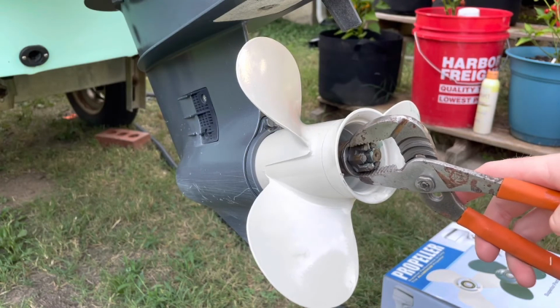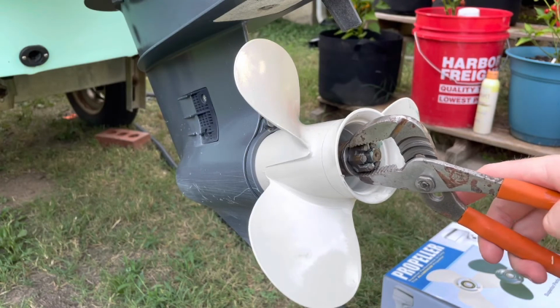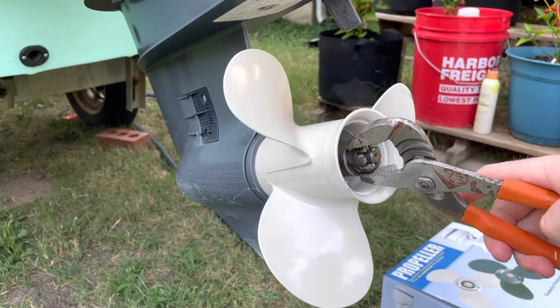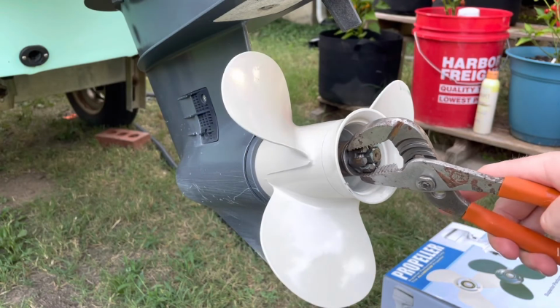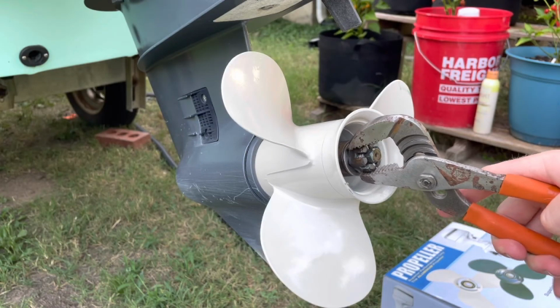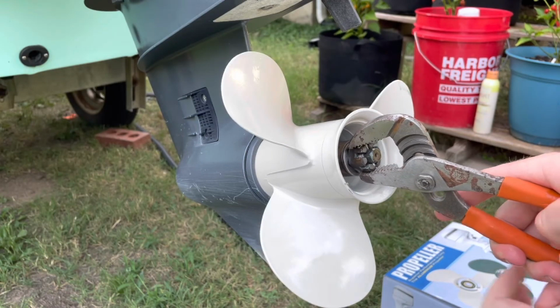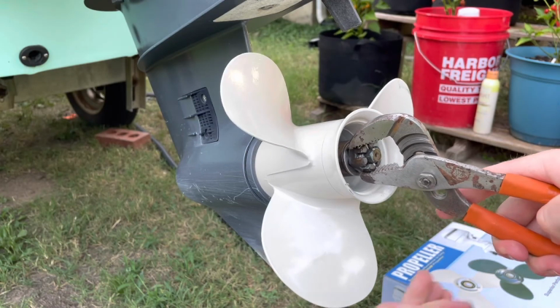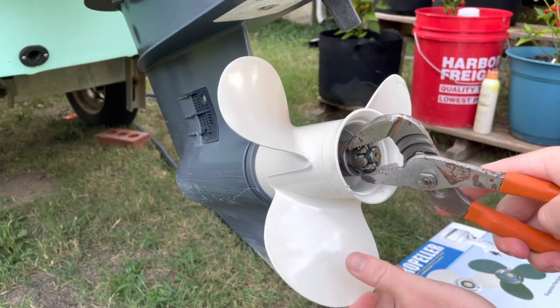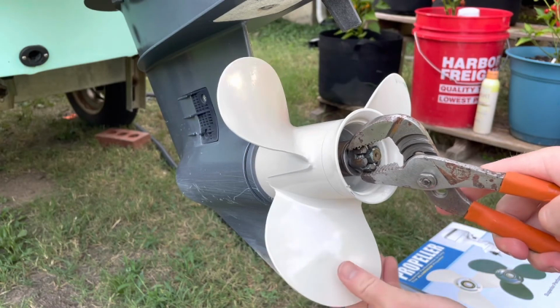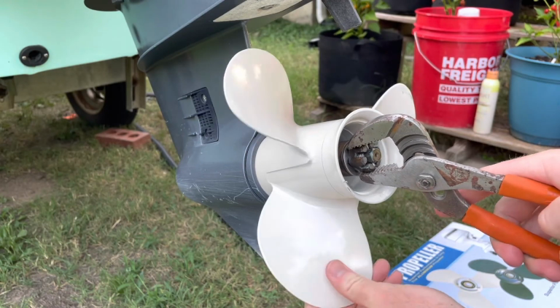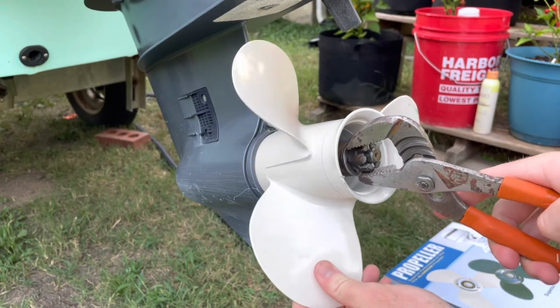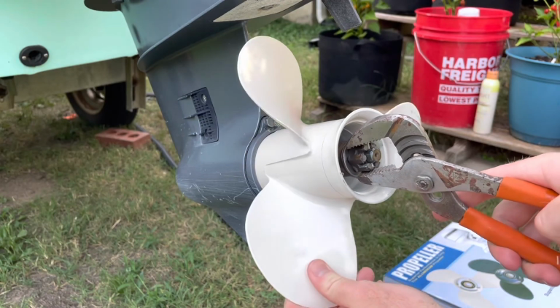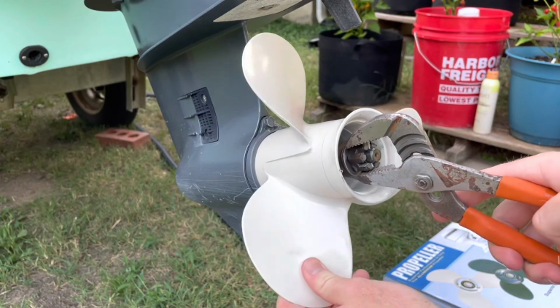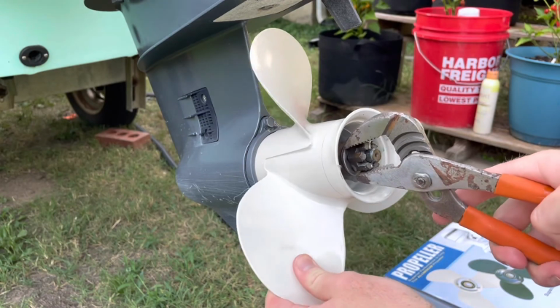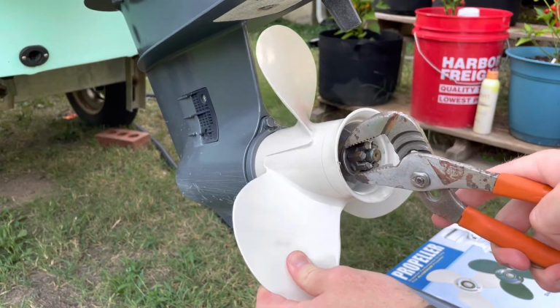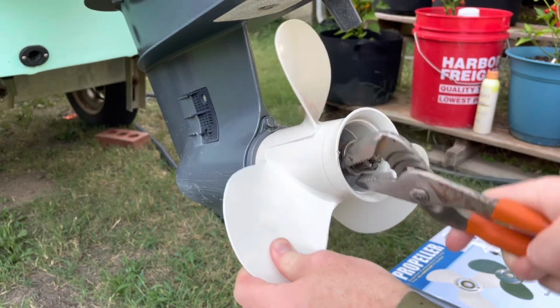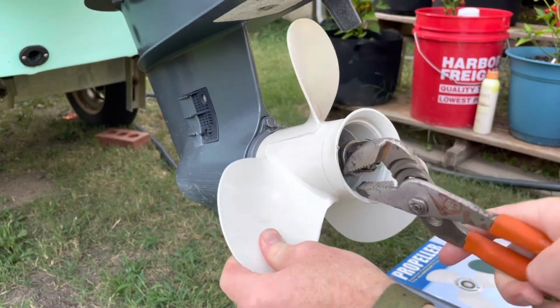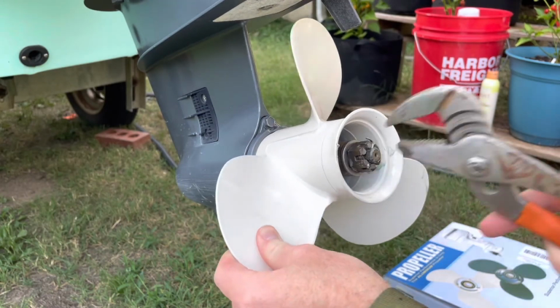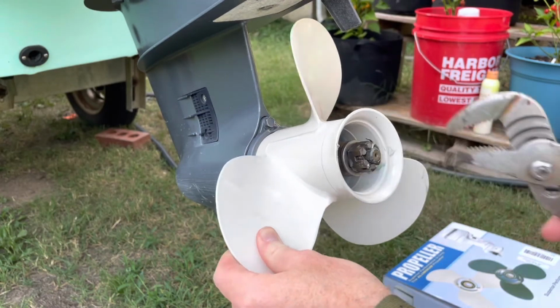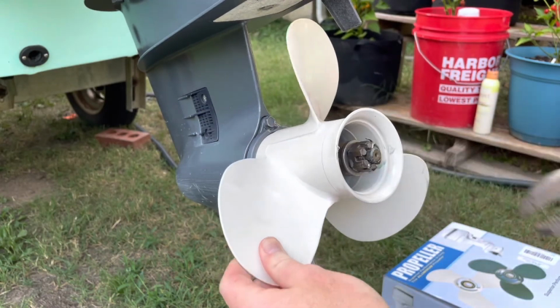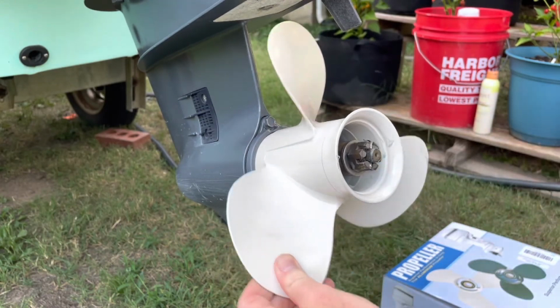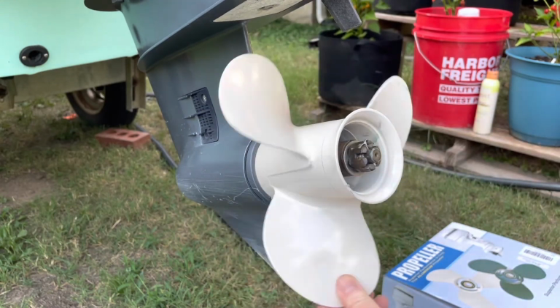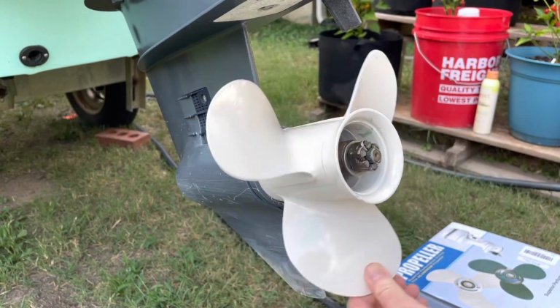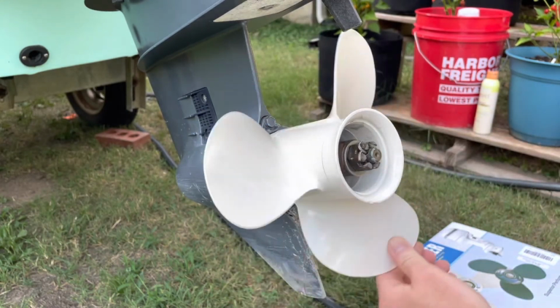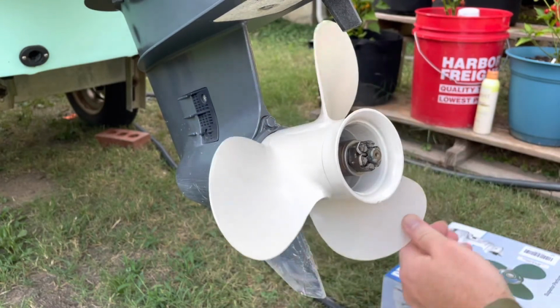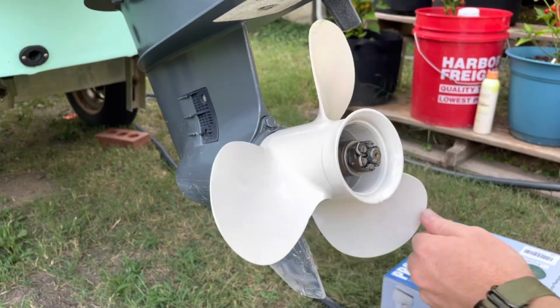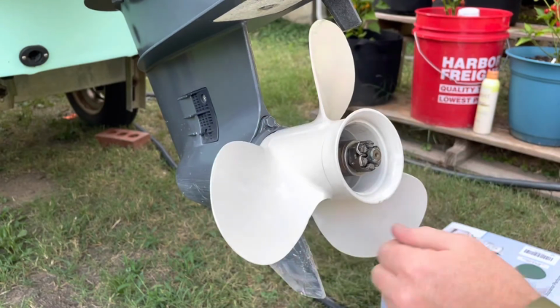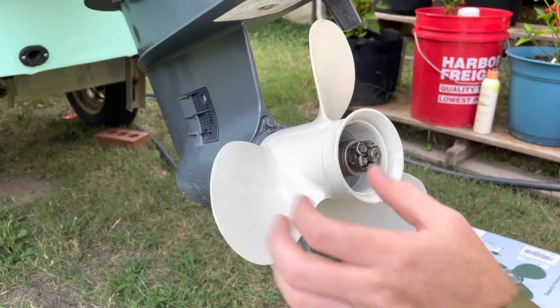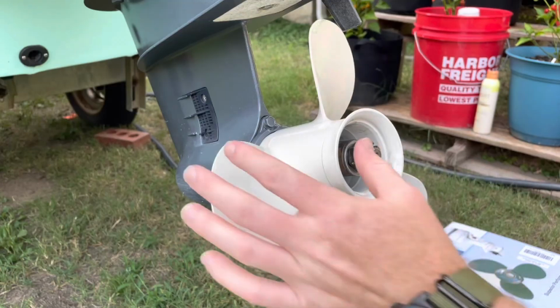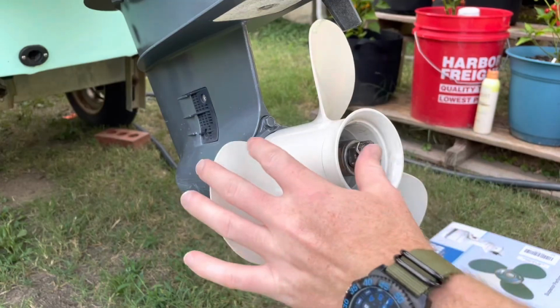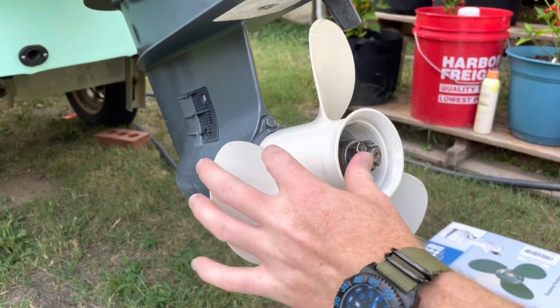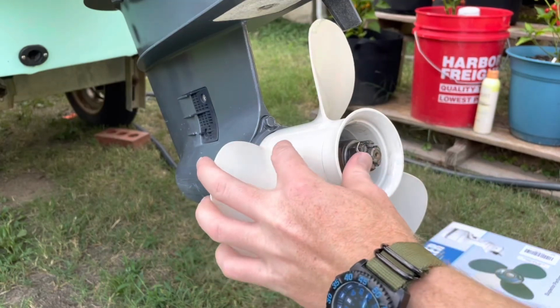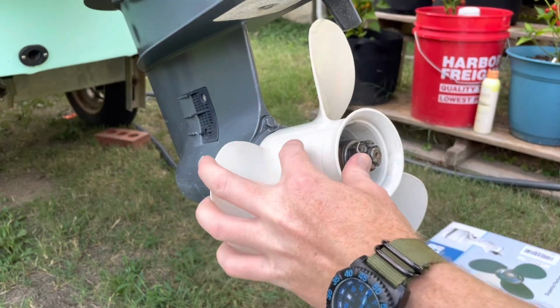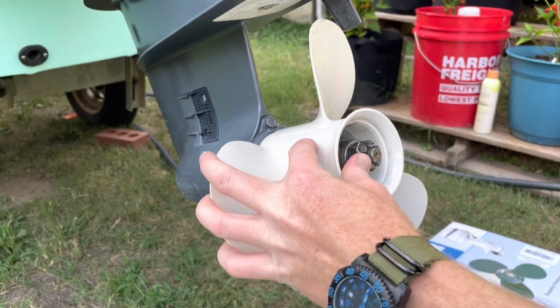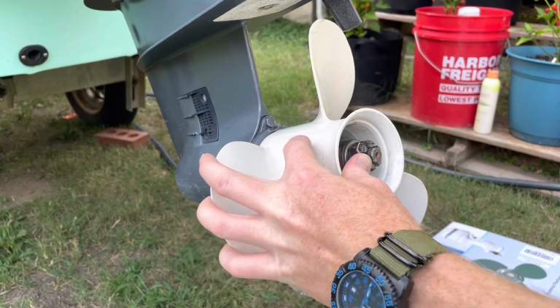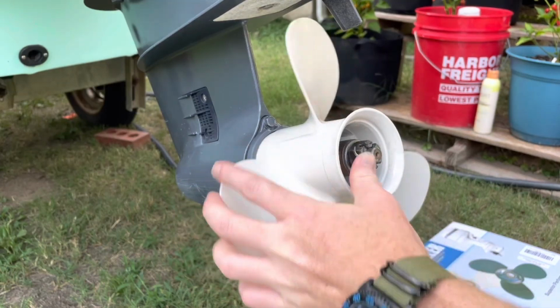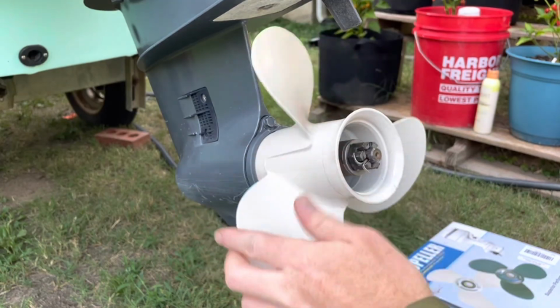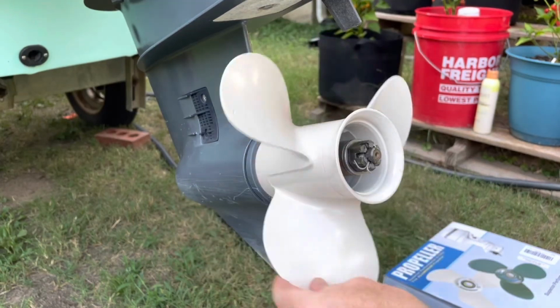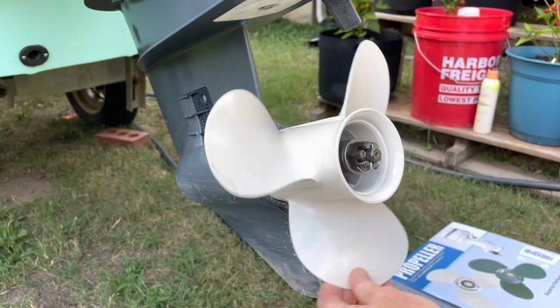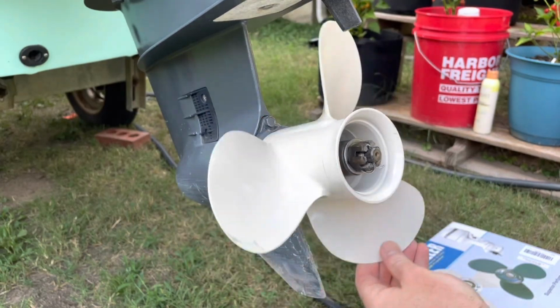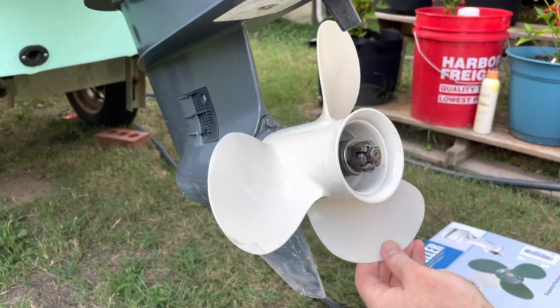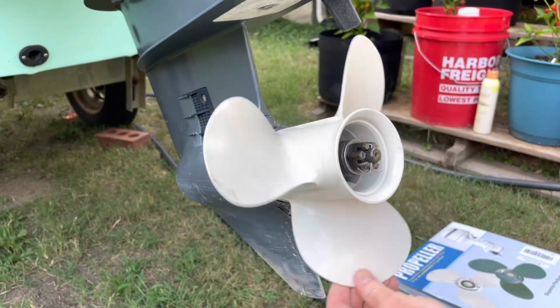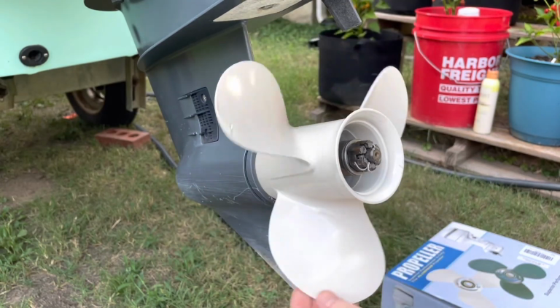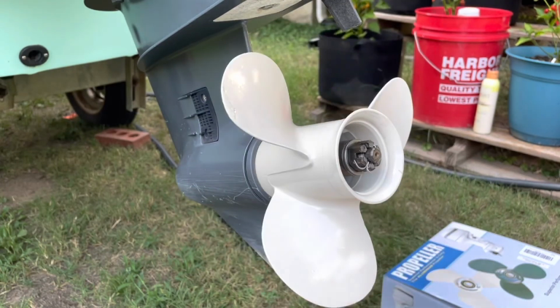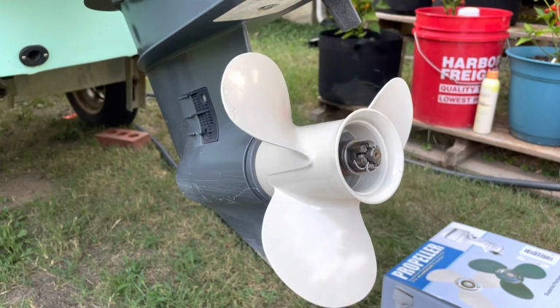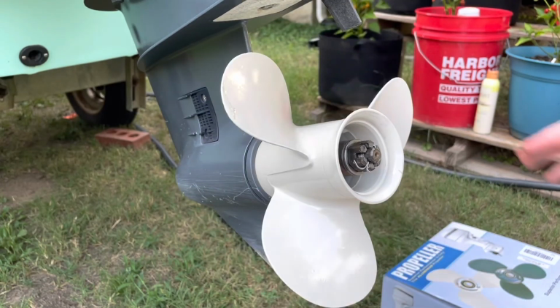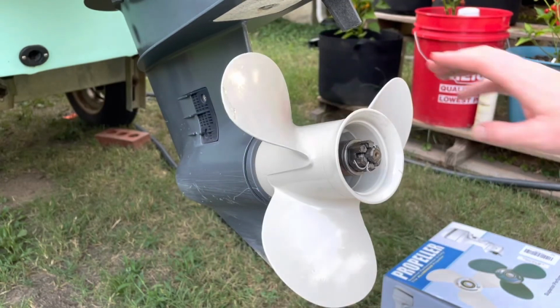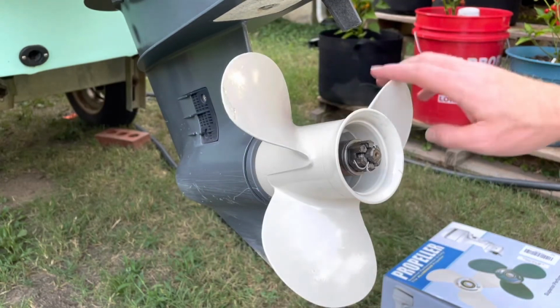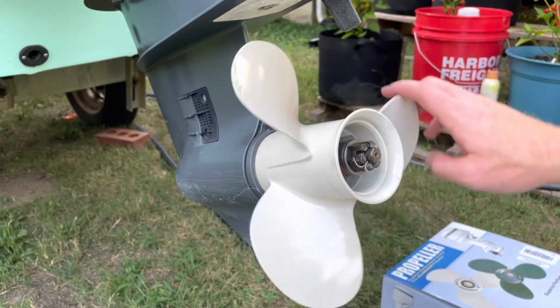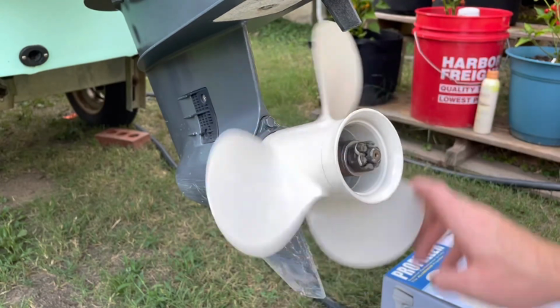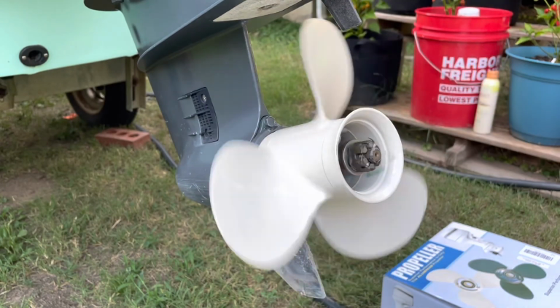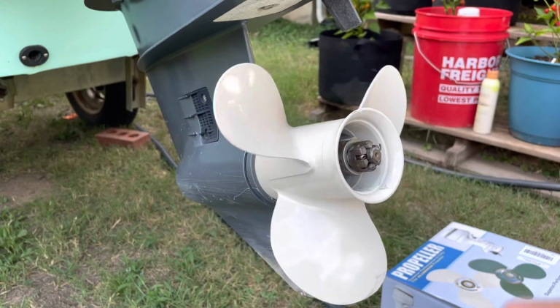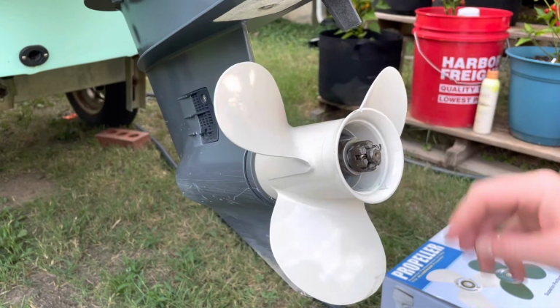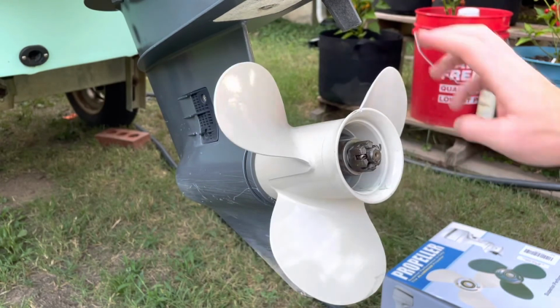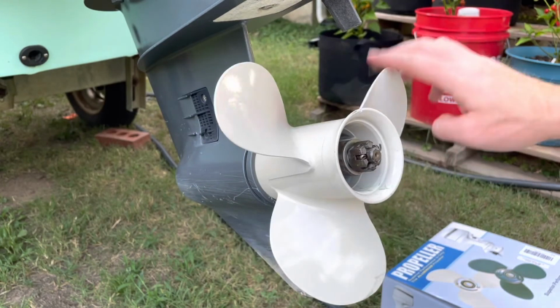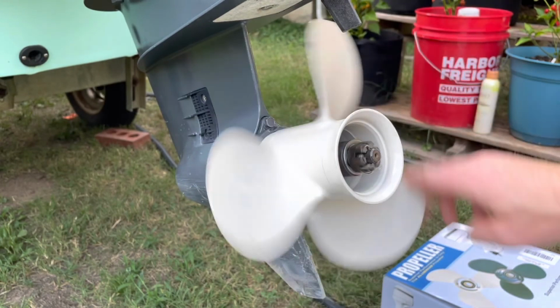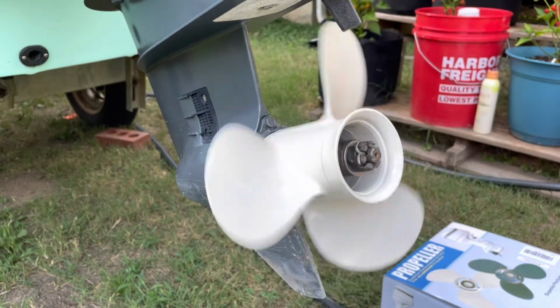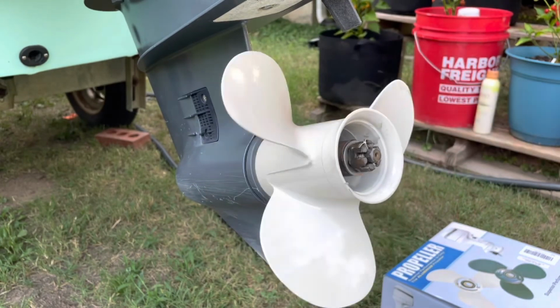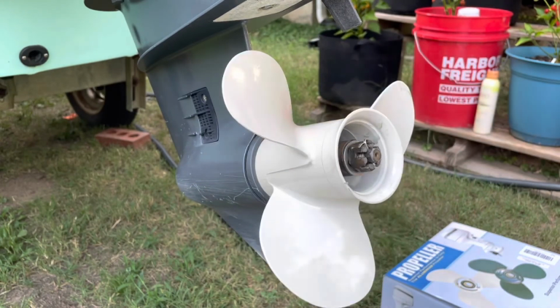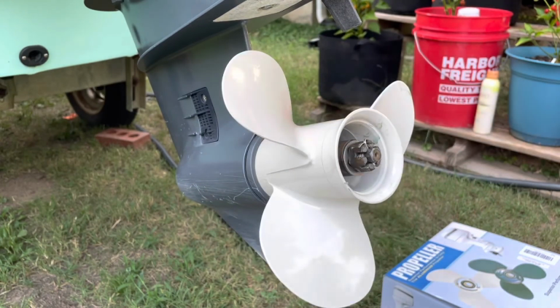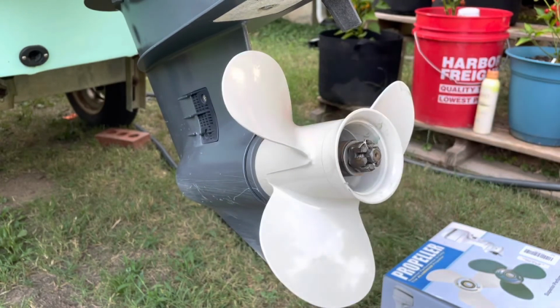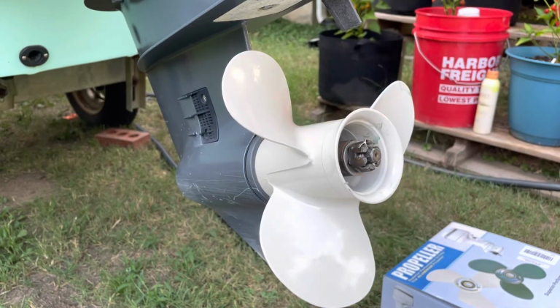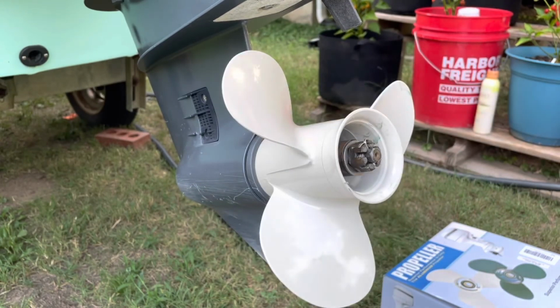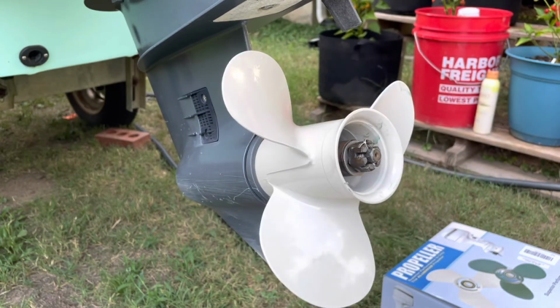But that's all there is to it — changing the prop on this Yamaha 25 horsepower outboard motor. Hope you enjoyed. Thank you for watching.